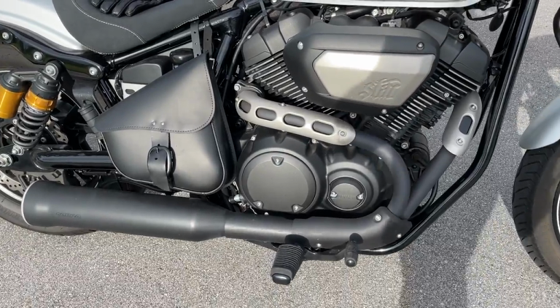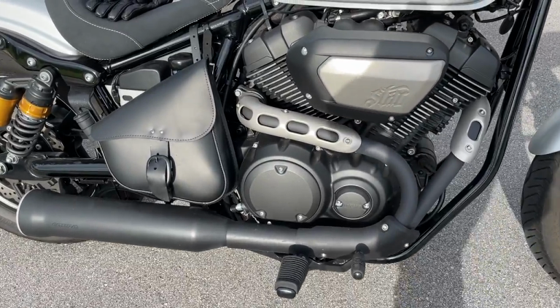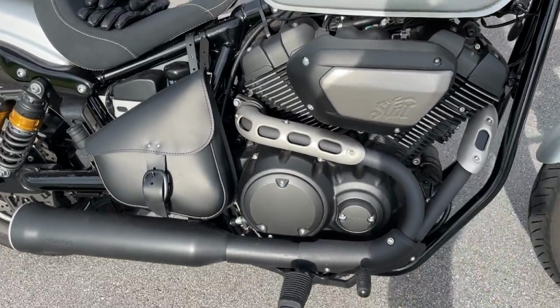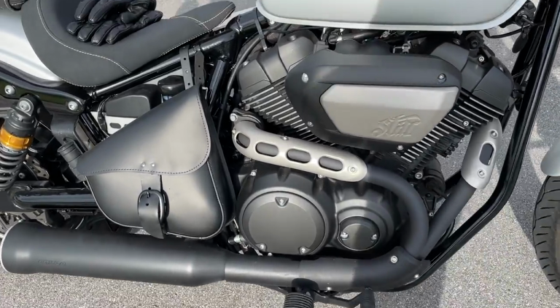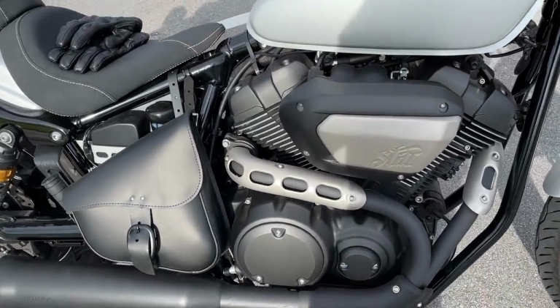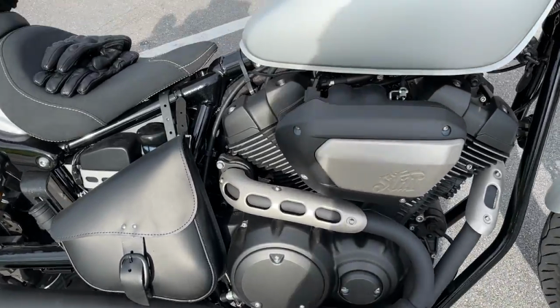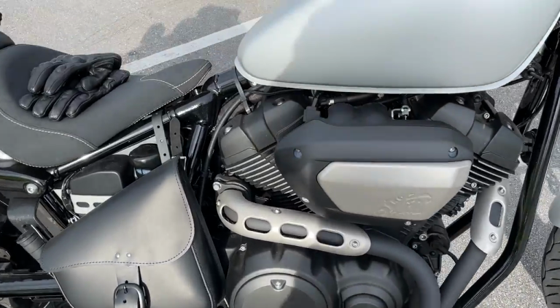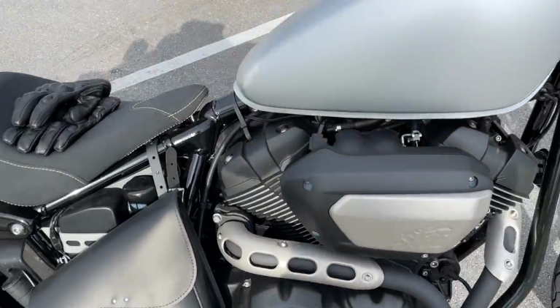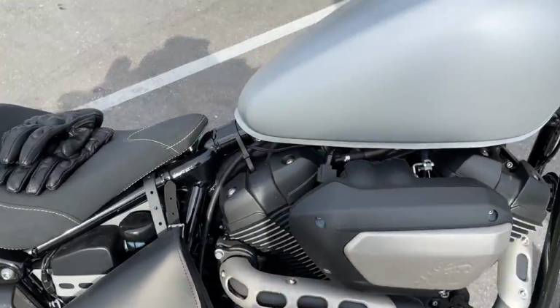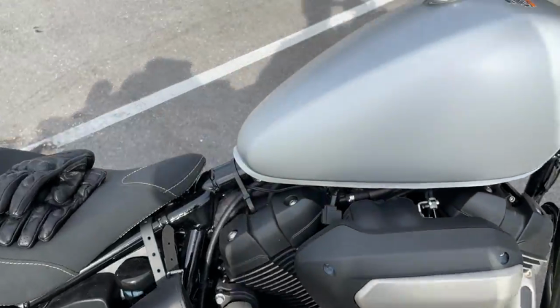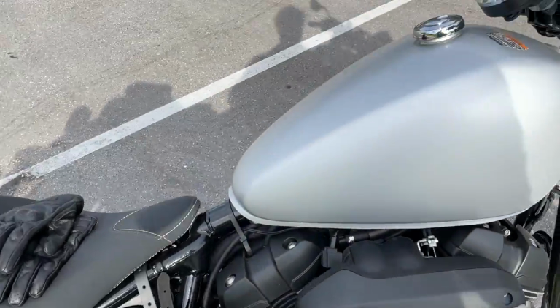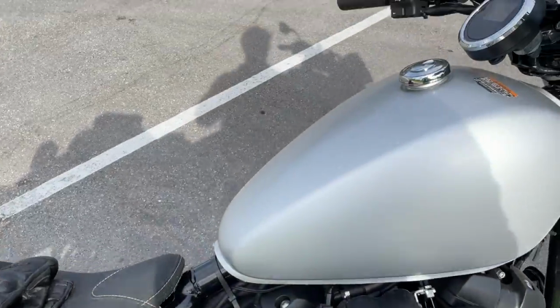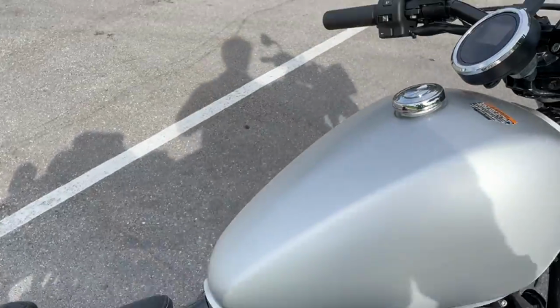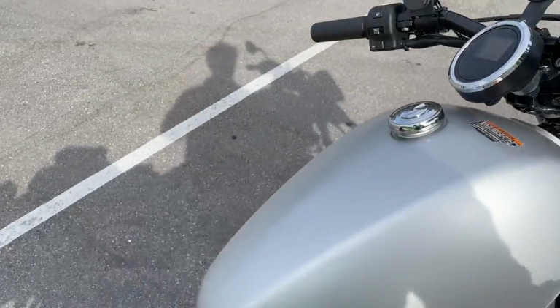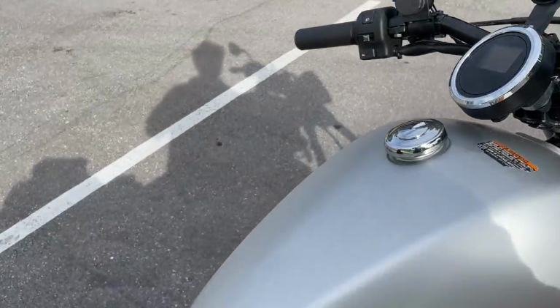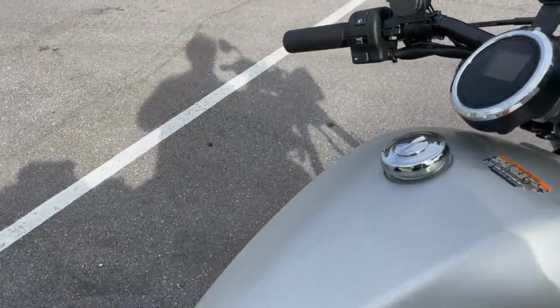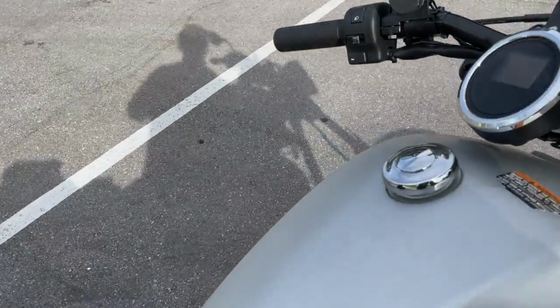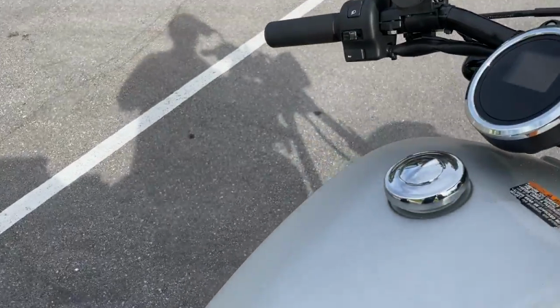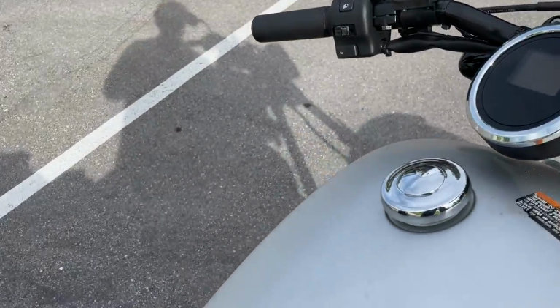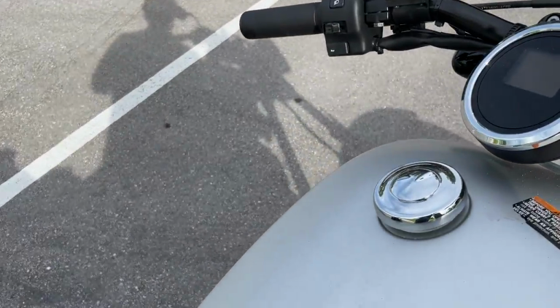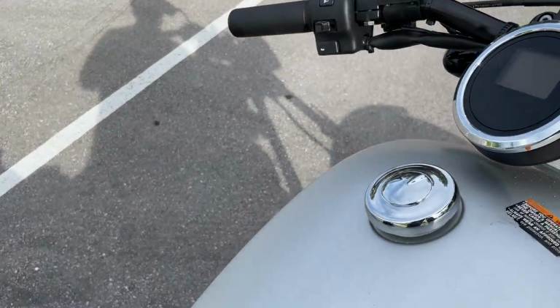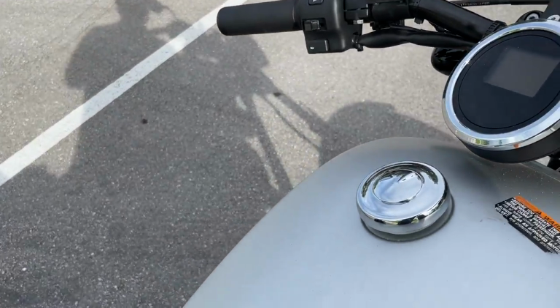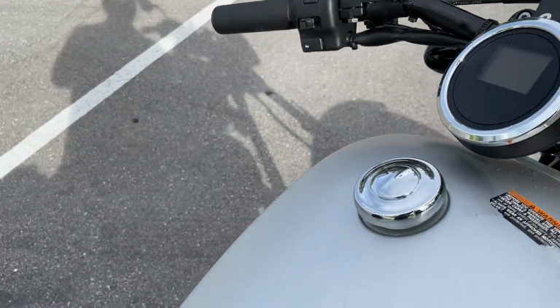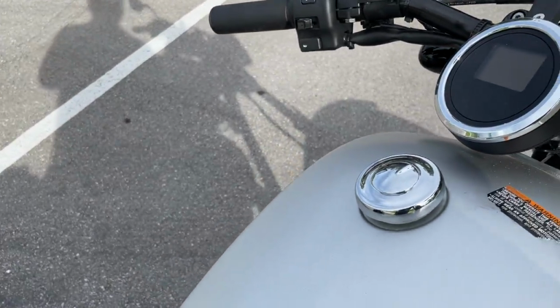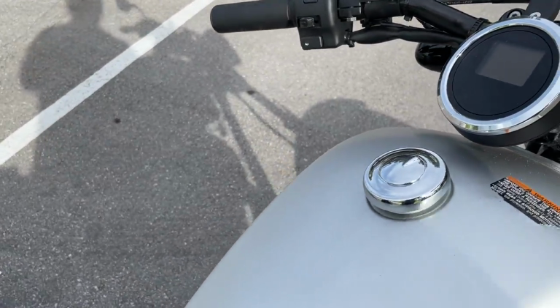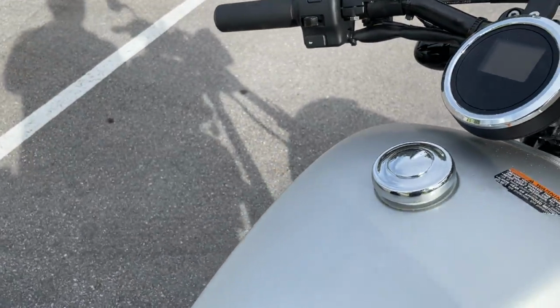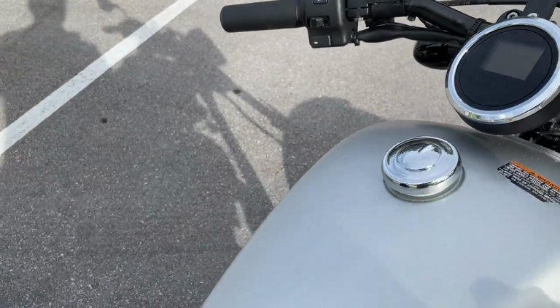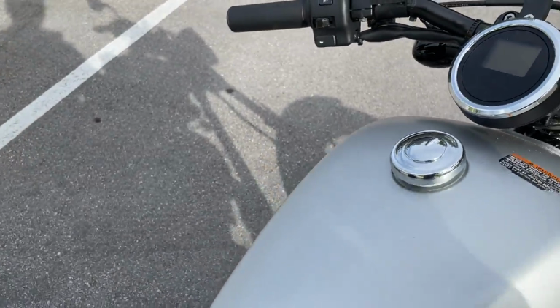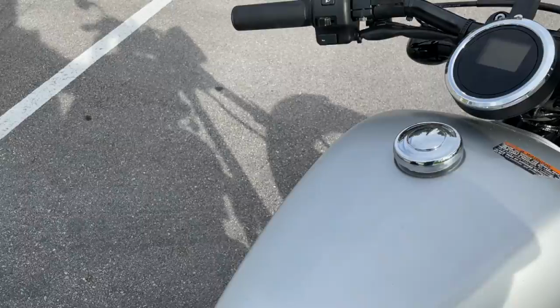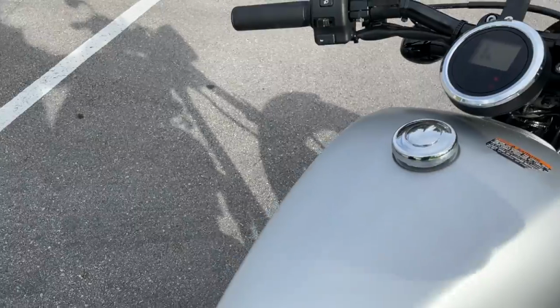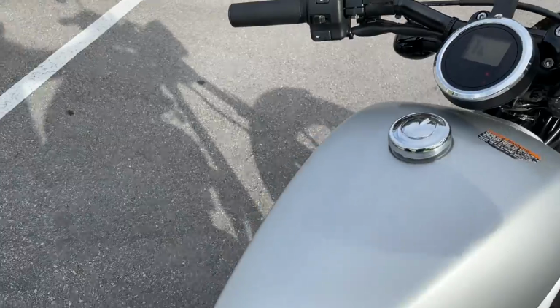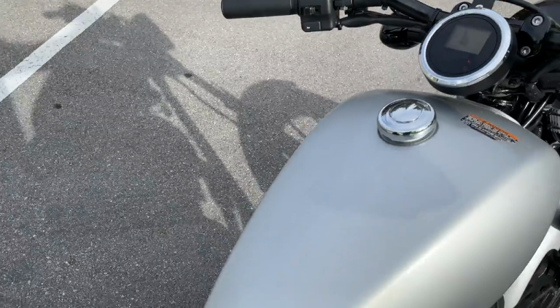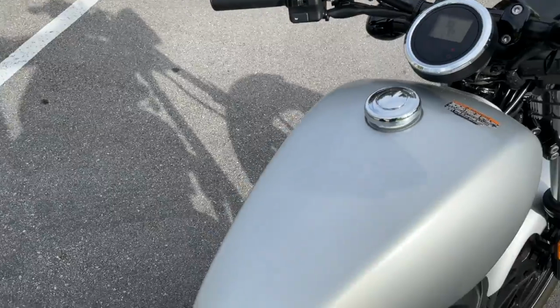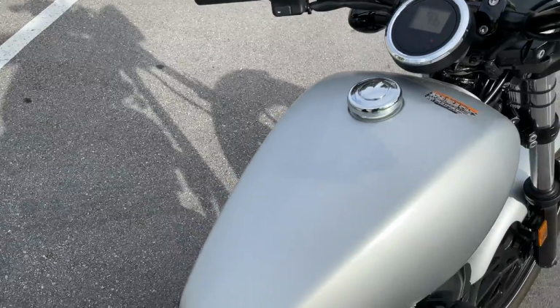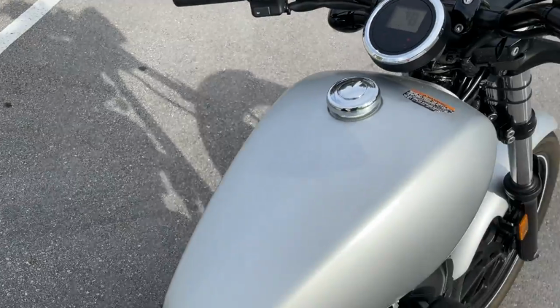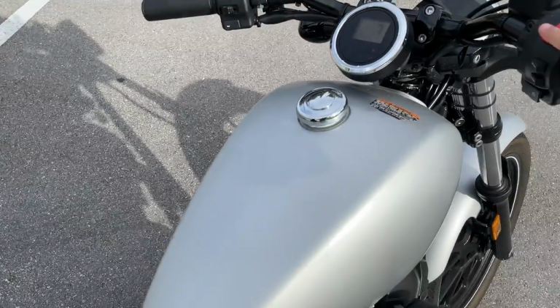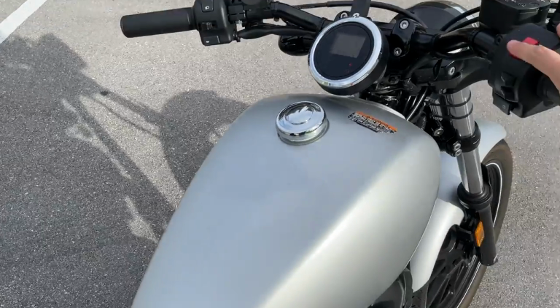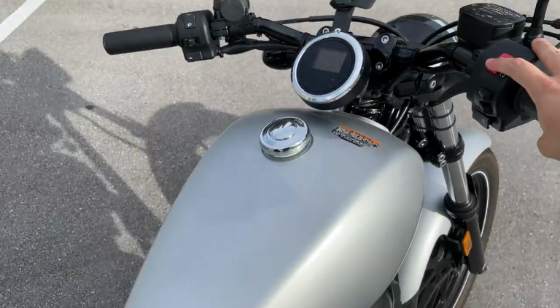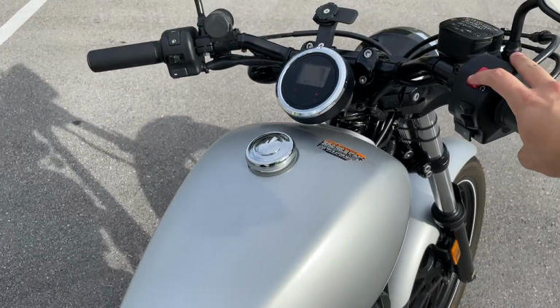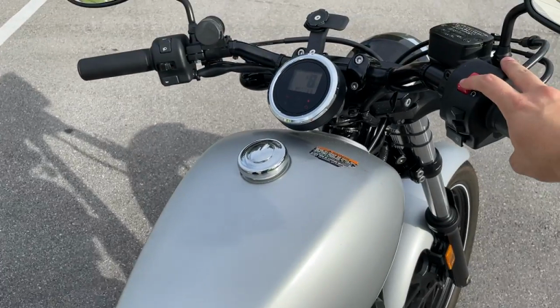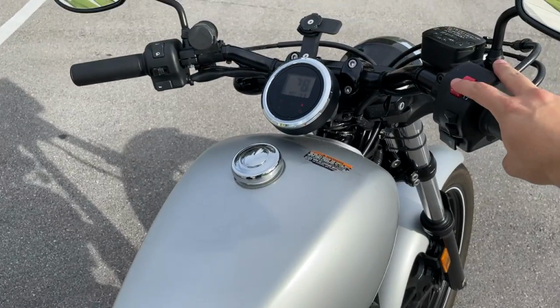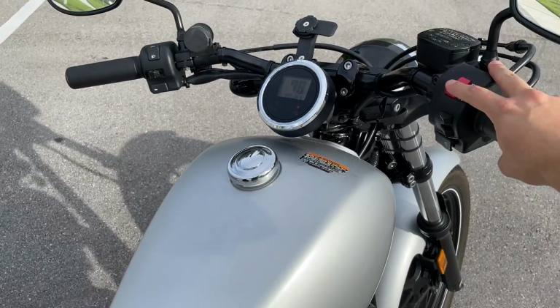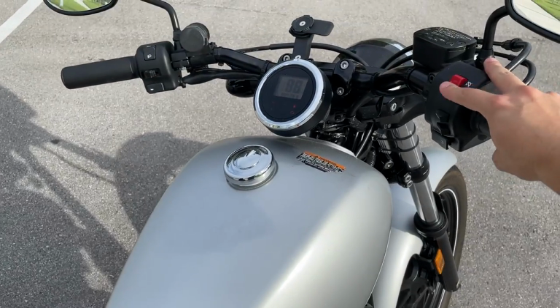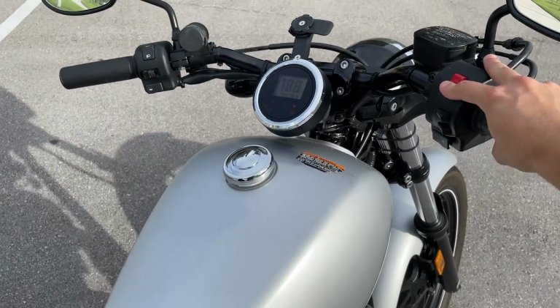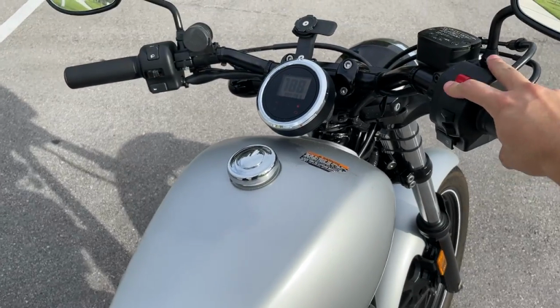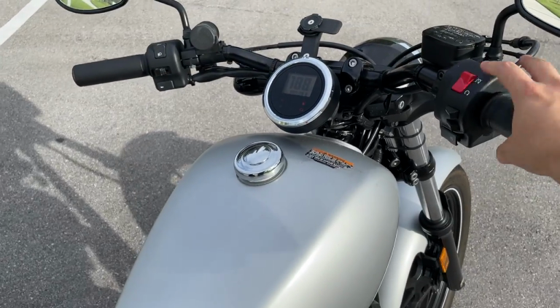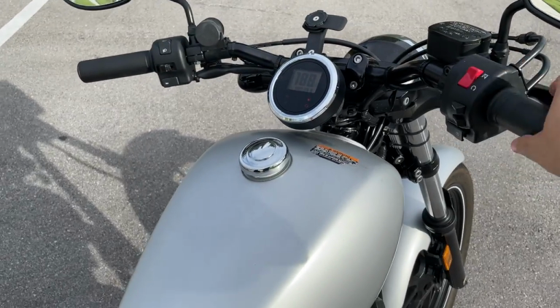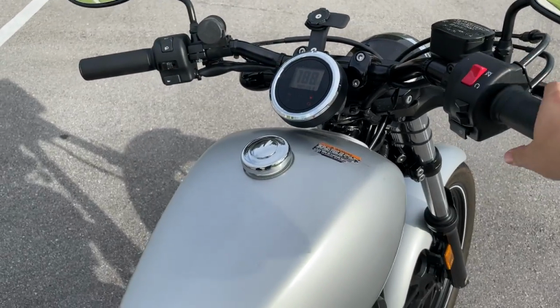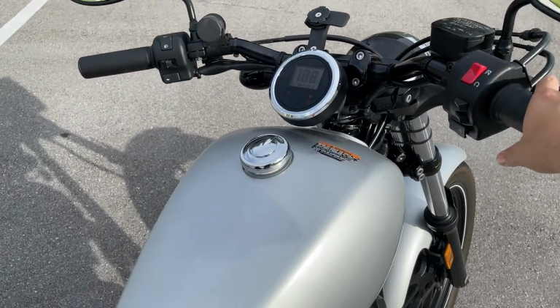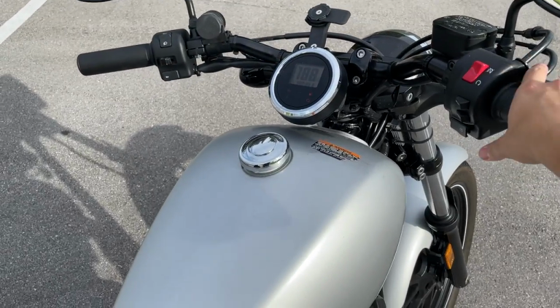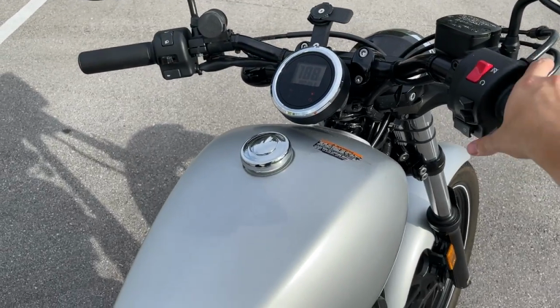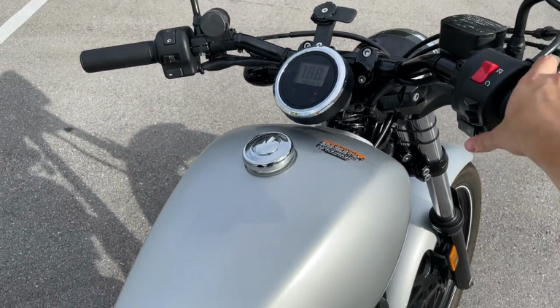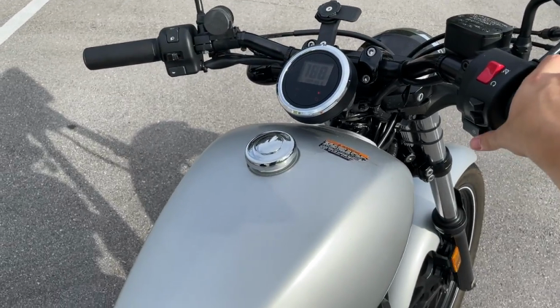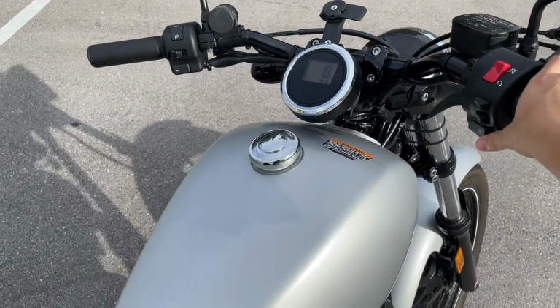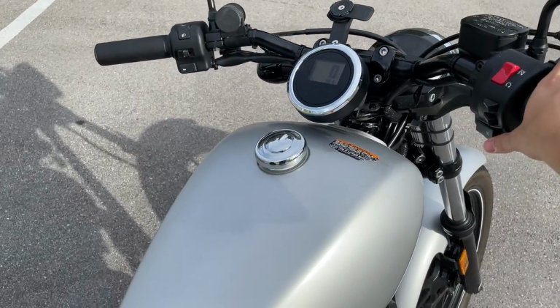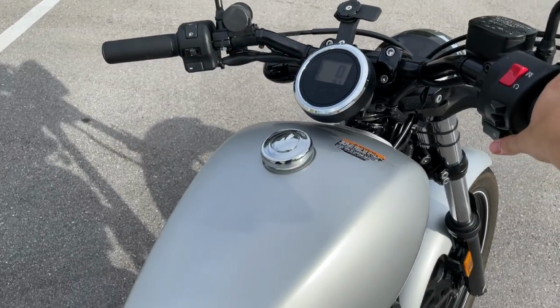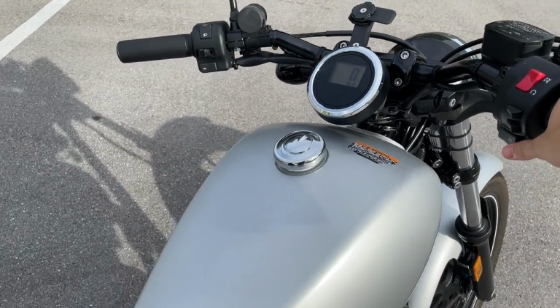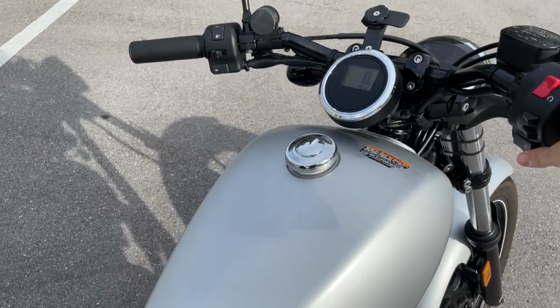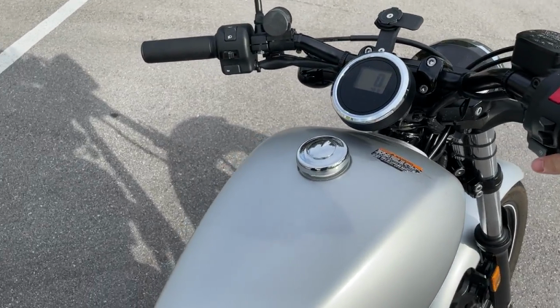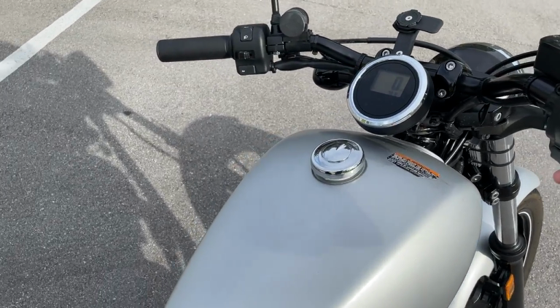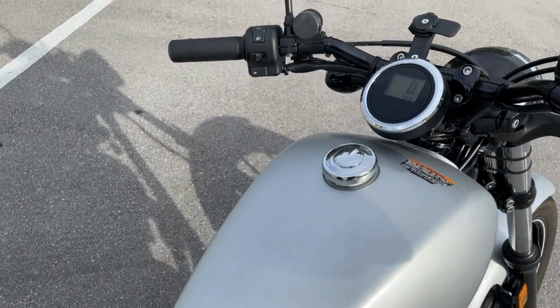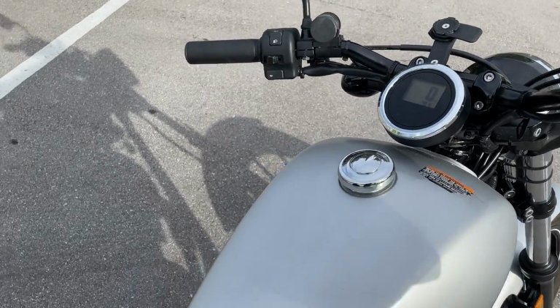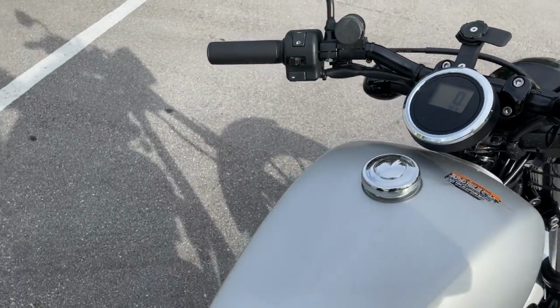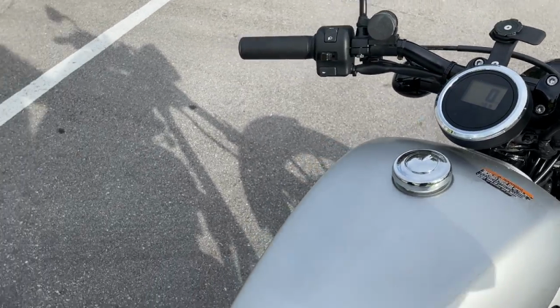Let's hear that exhaust because that is just the best part about this bike if you ask me. It's in neutral — let me make sure it's in neutral.